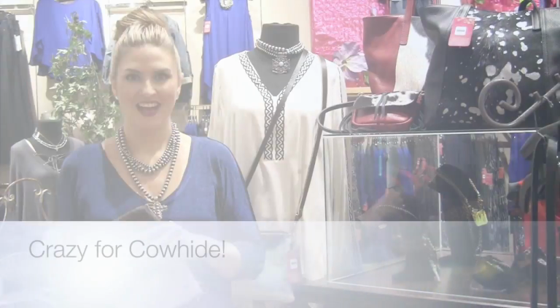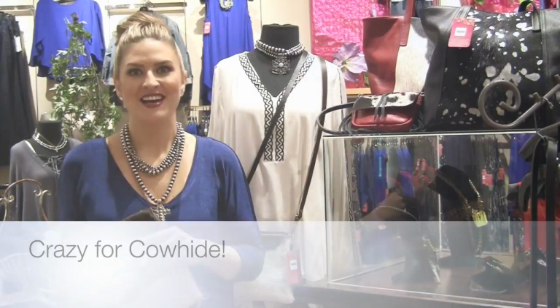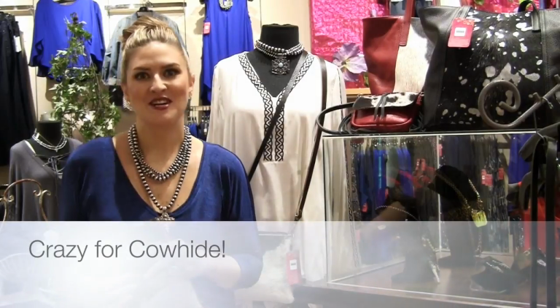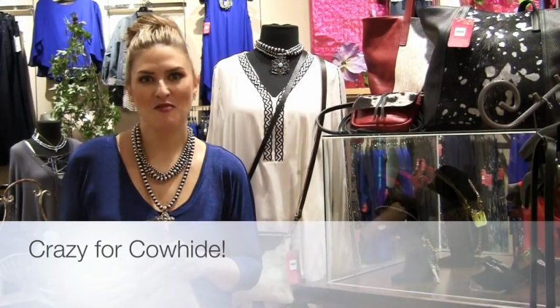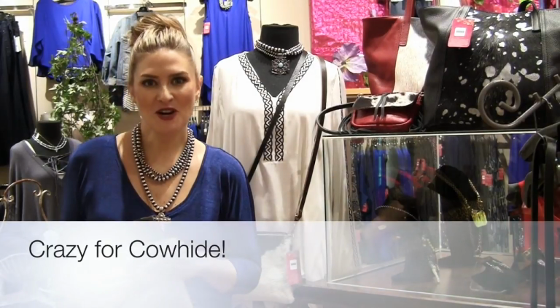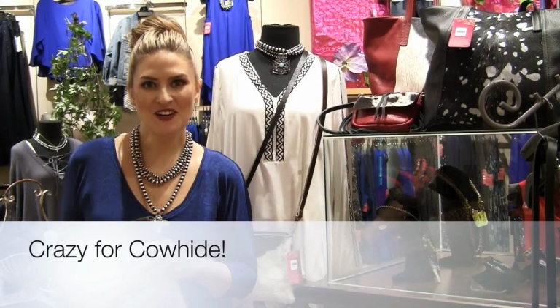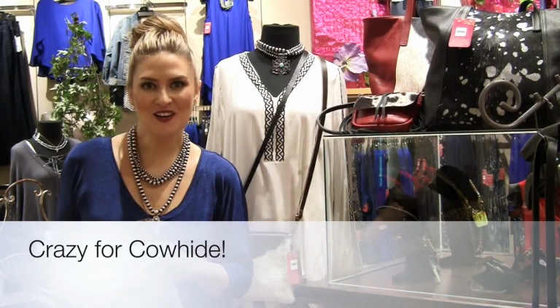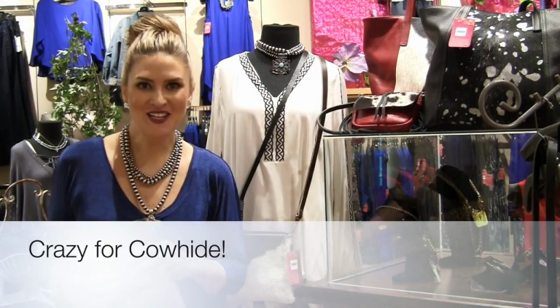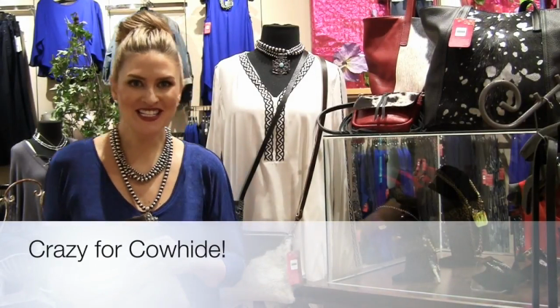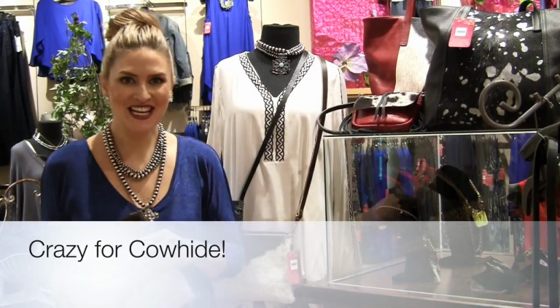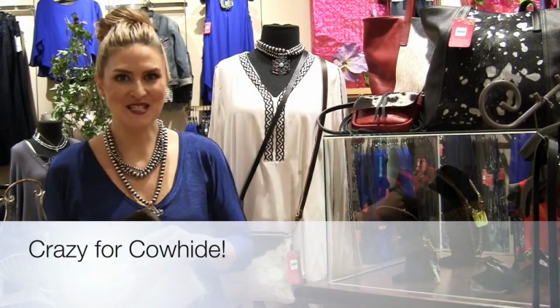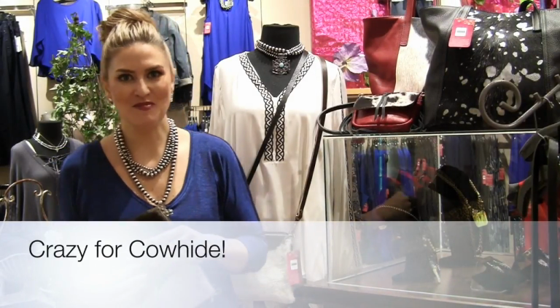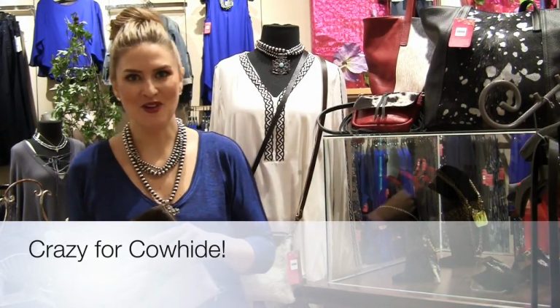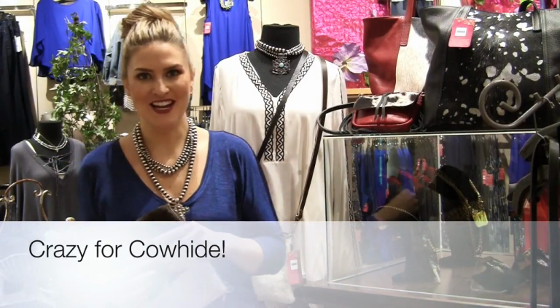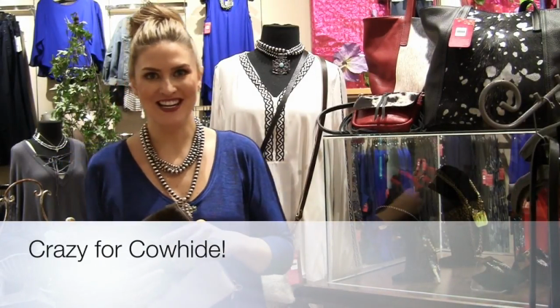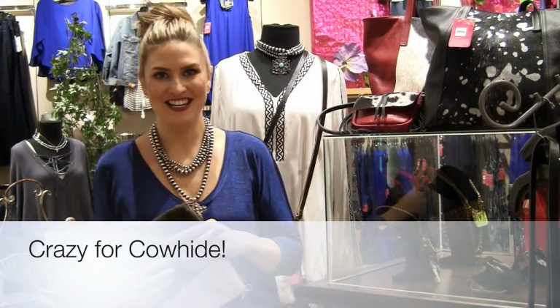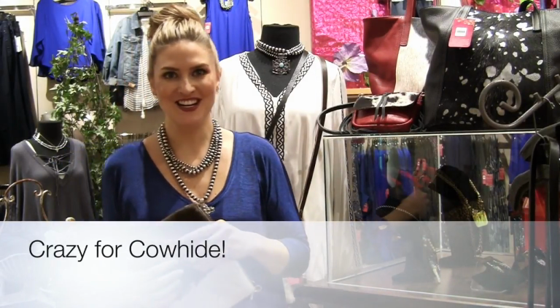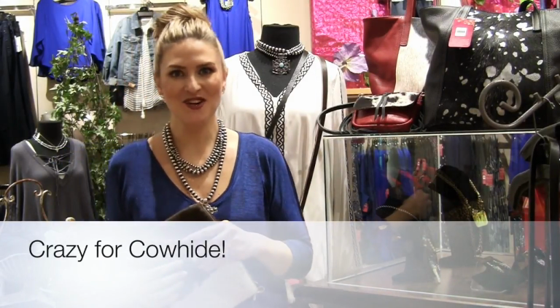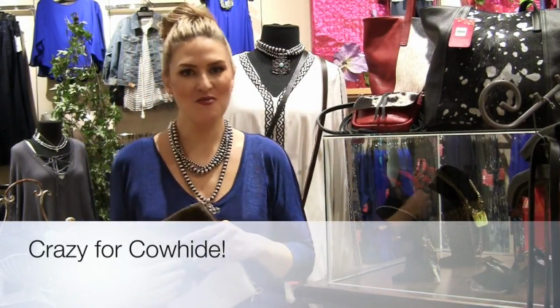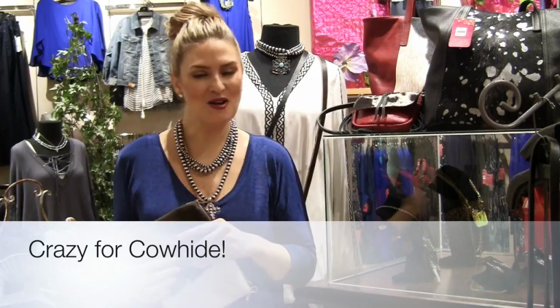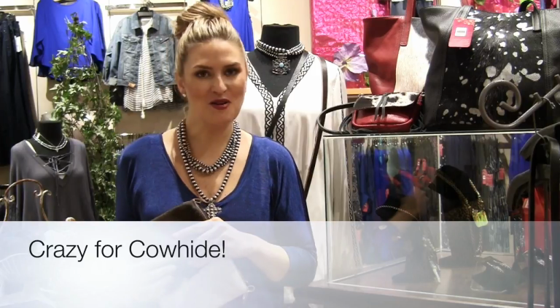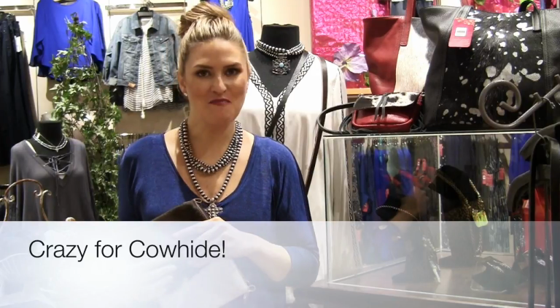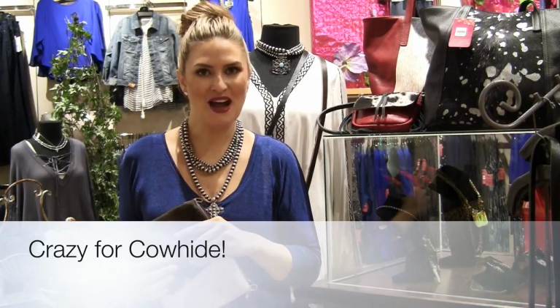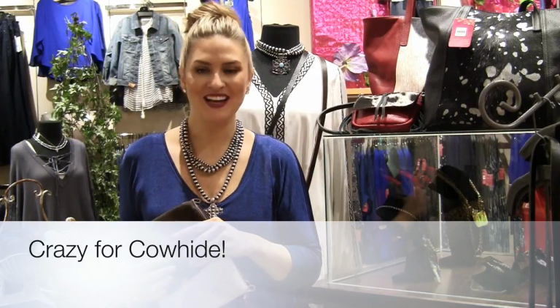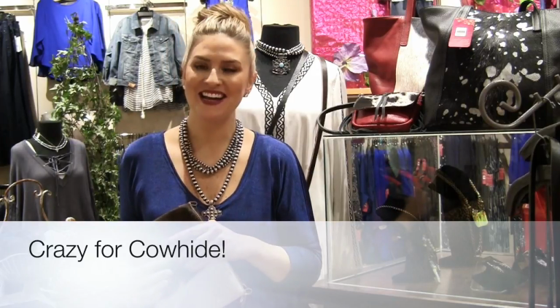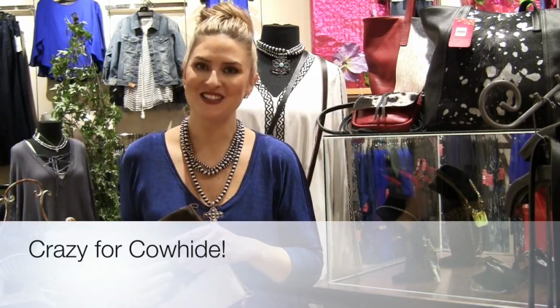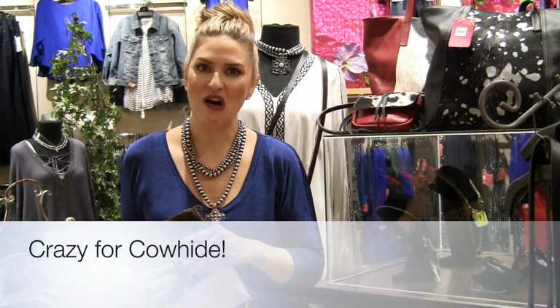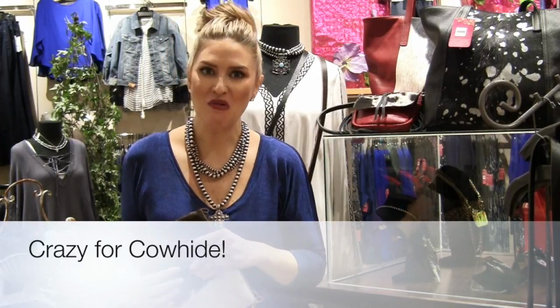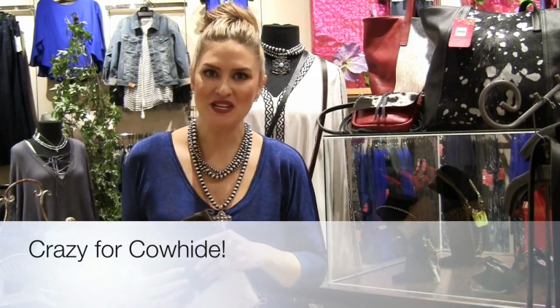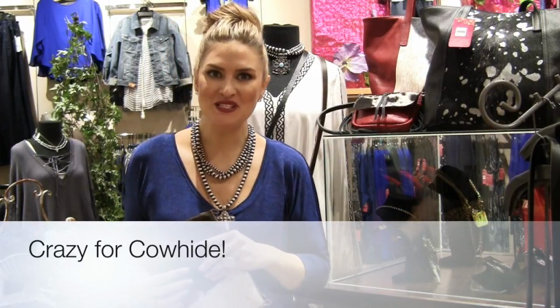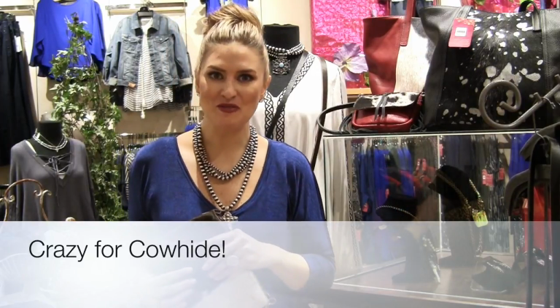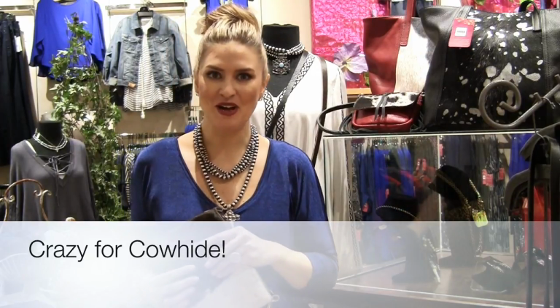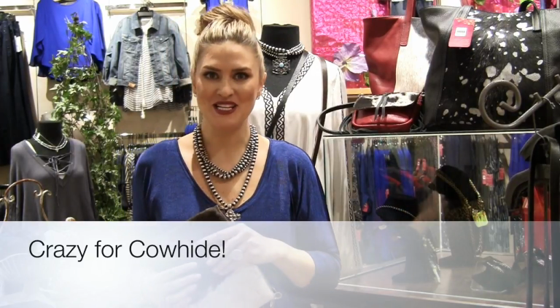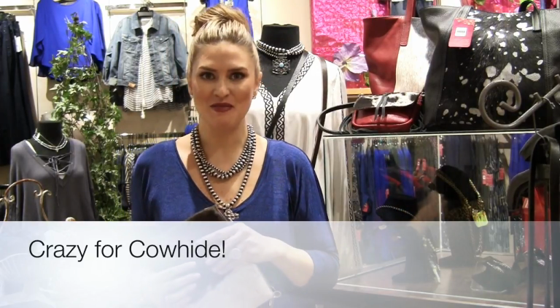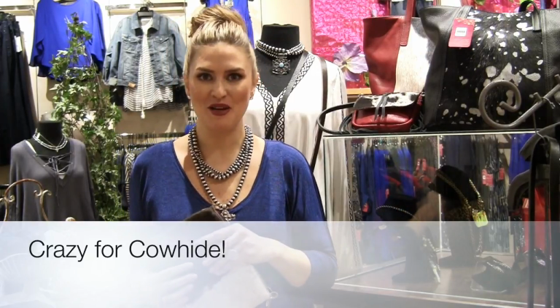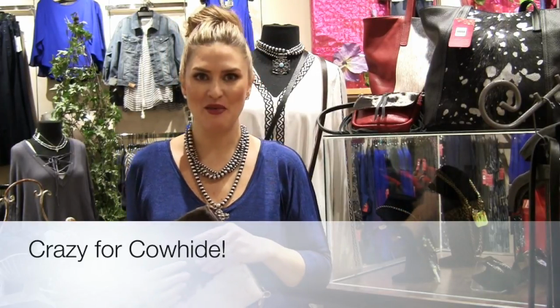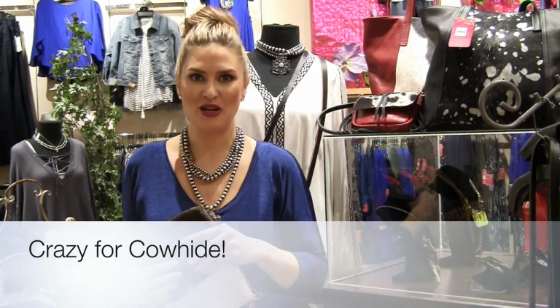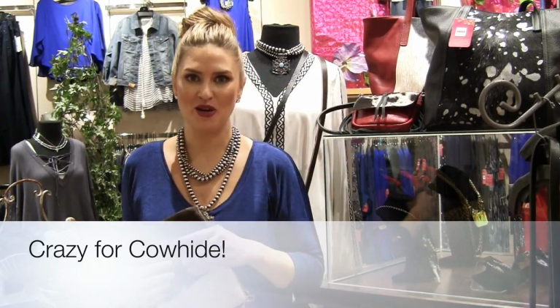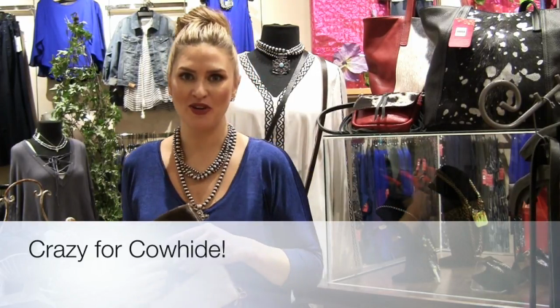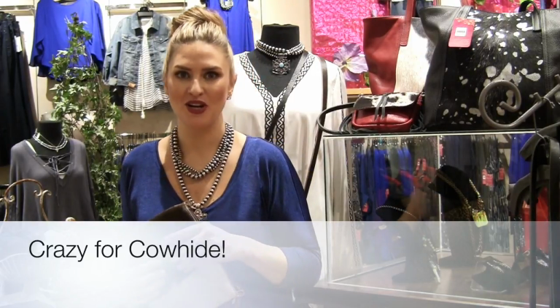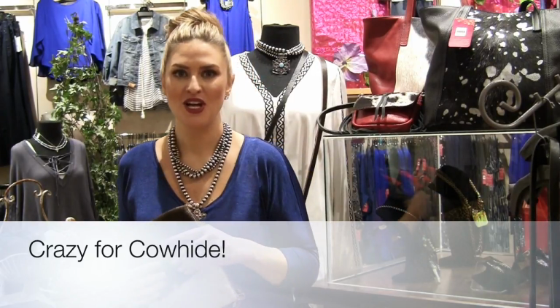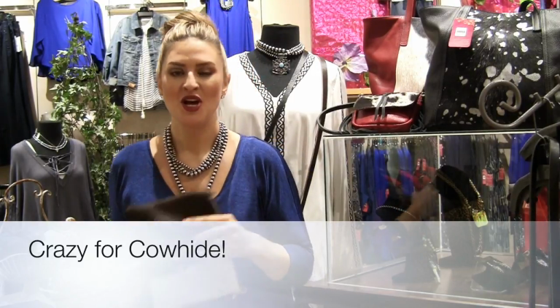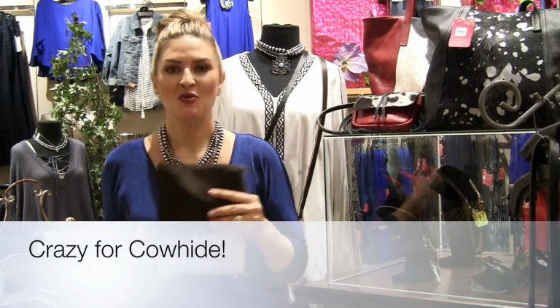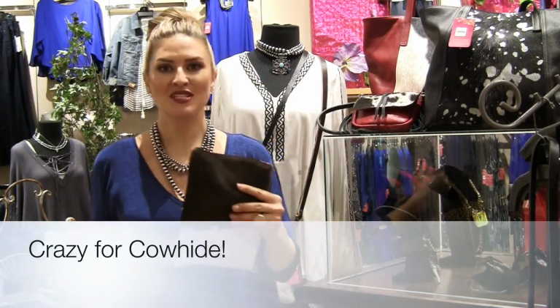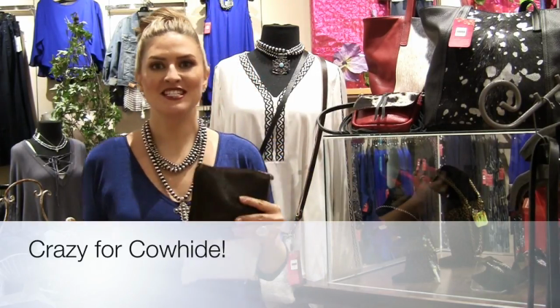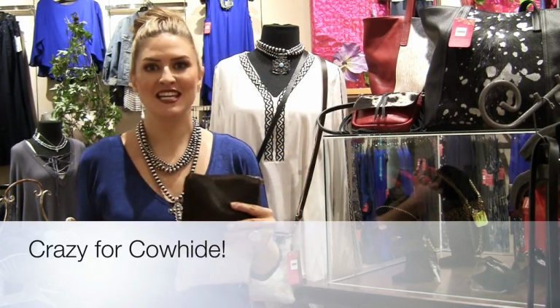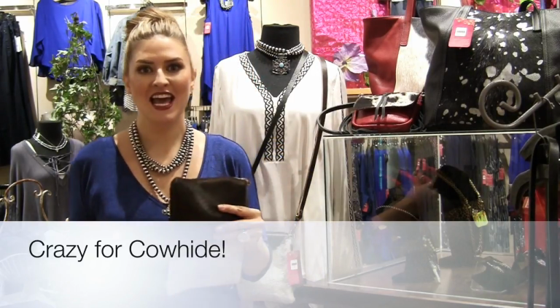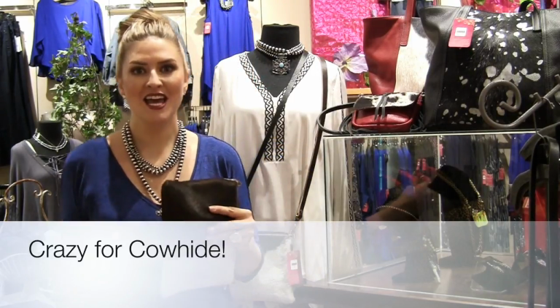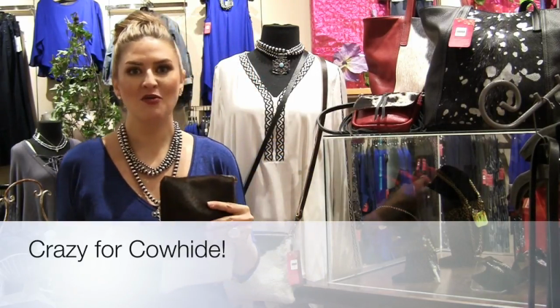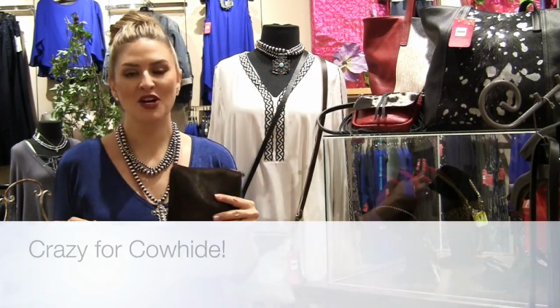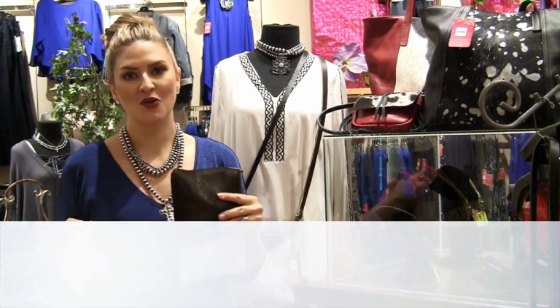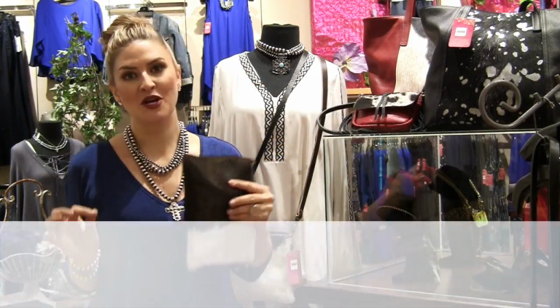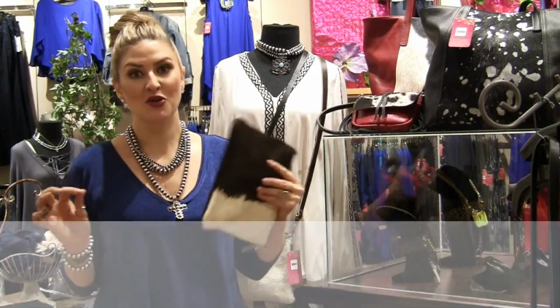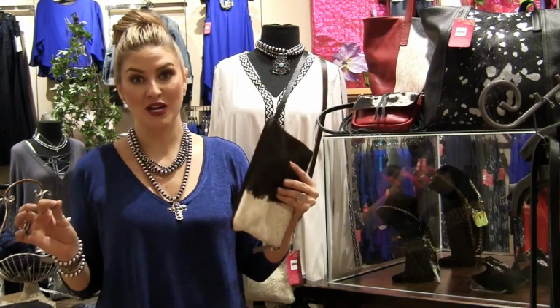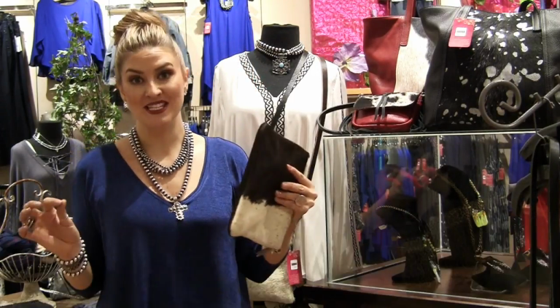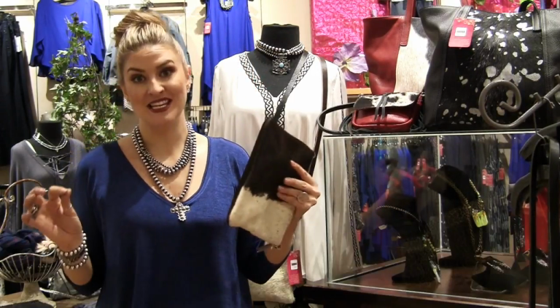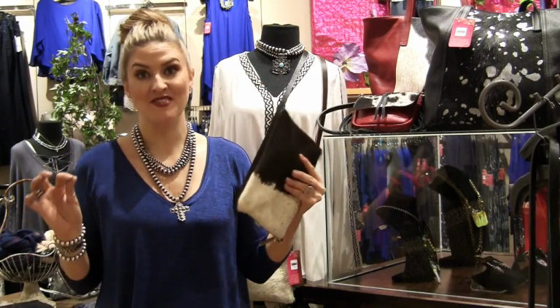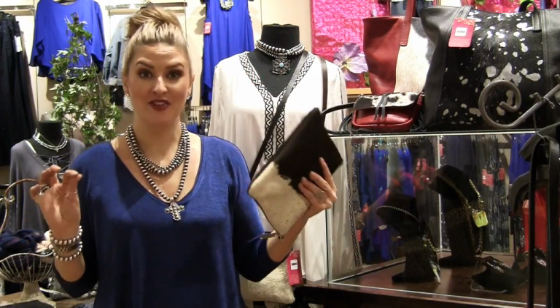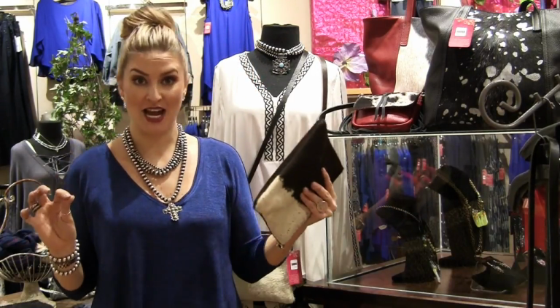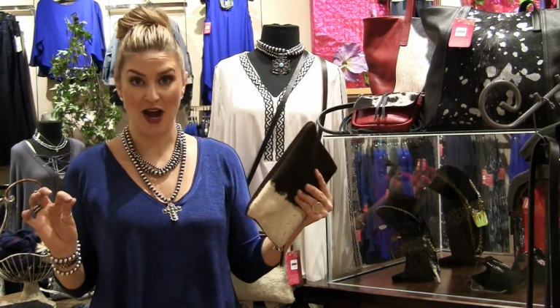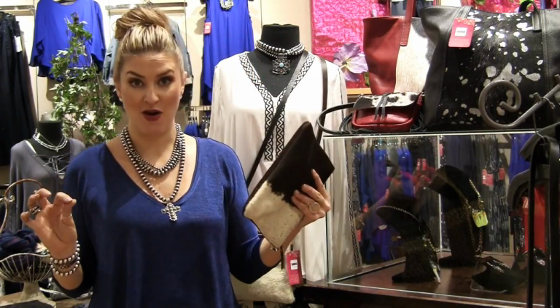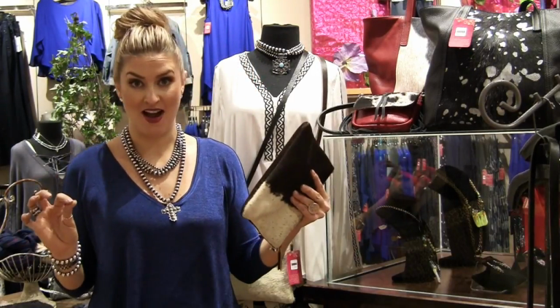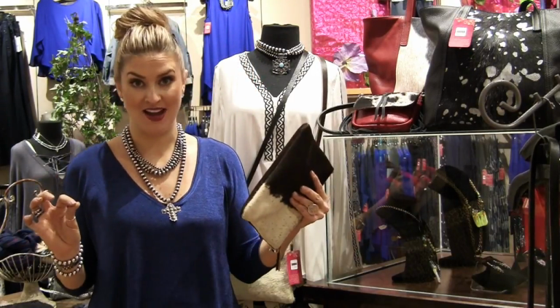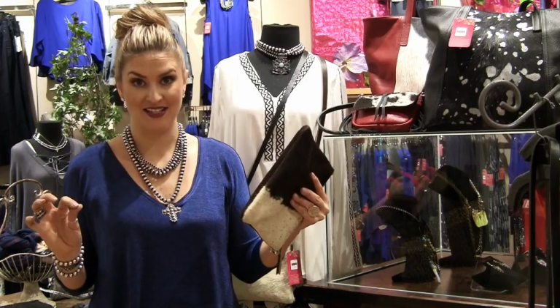Good morning, girls. It's Mariah here. Welcome back, as always, to Mariah's Monday Makeover. Today we are going crazy for cowhide.